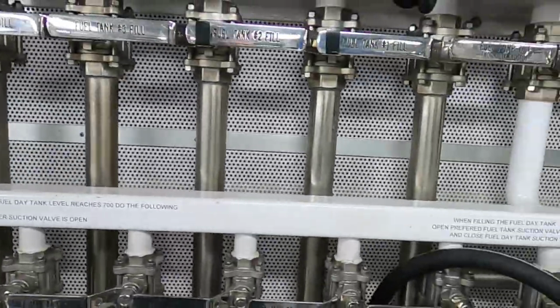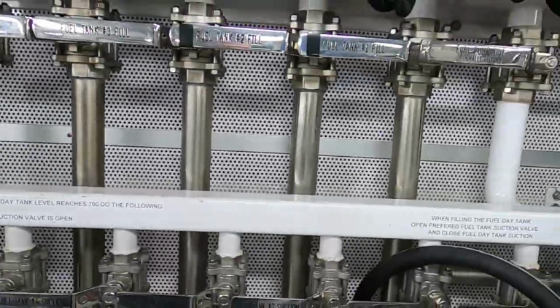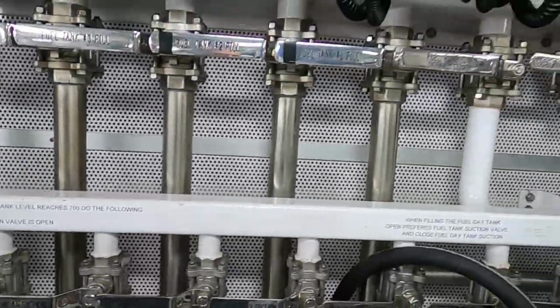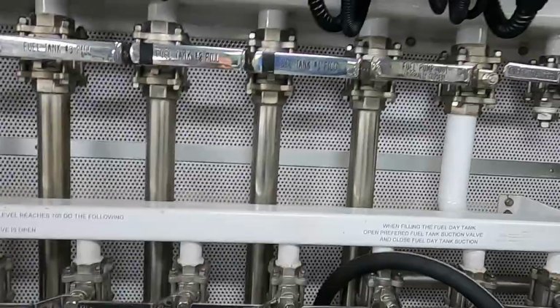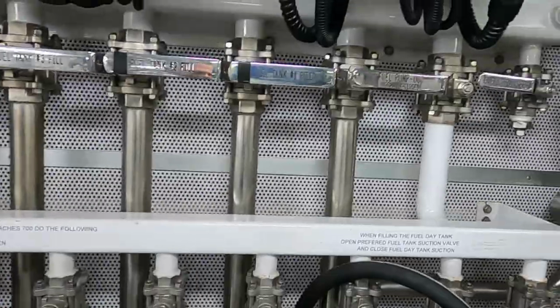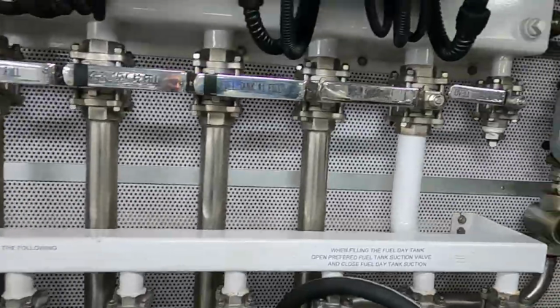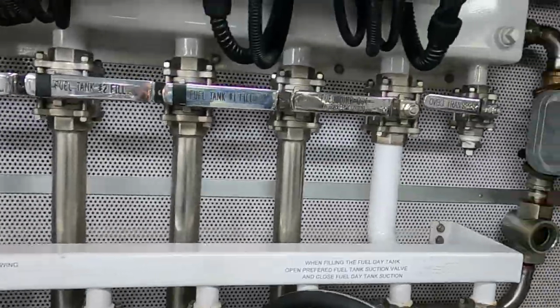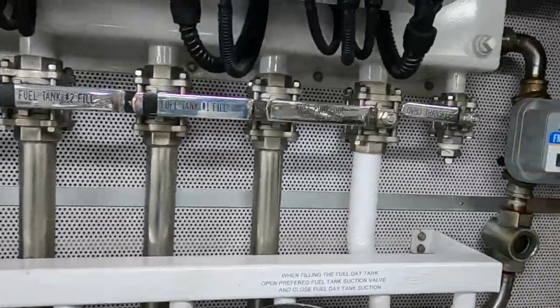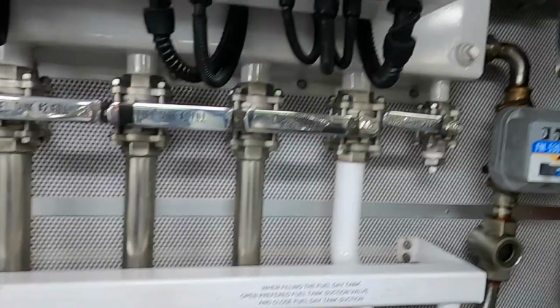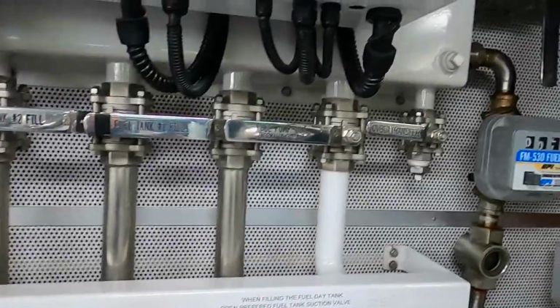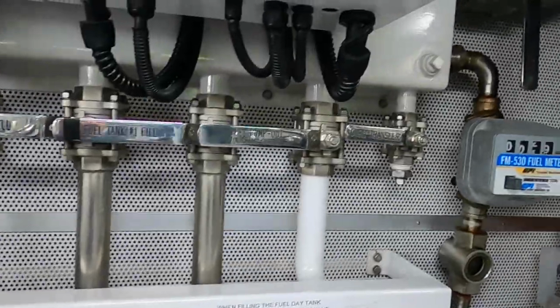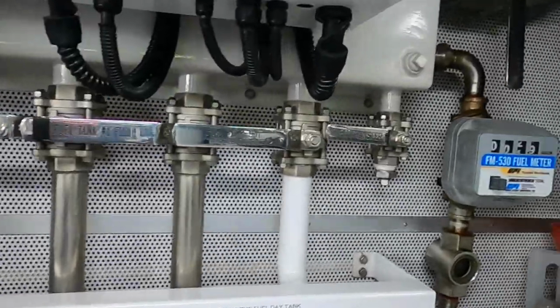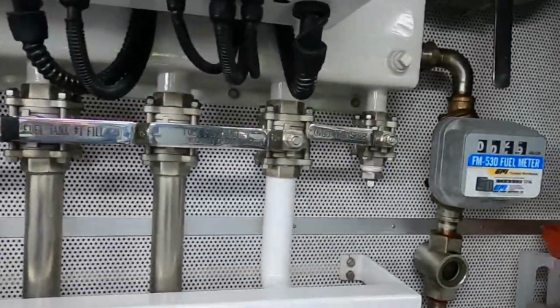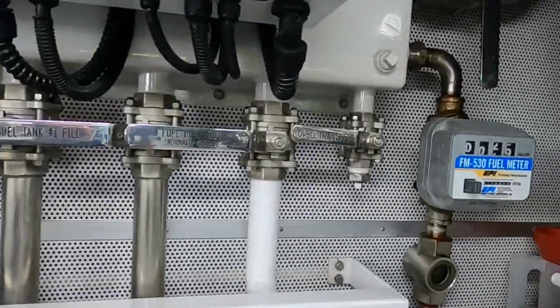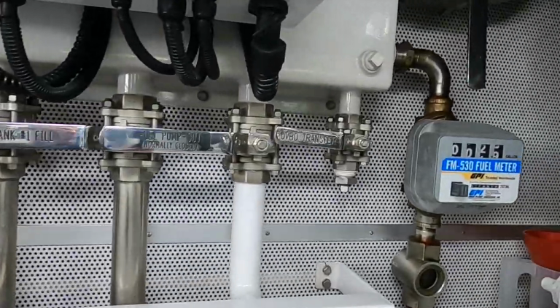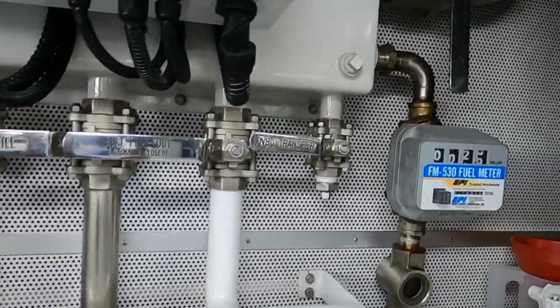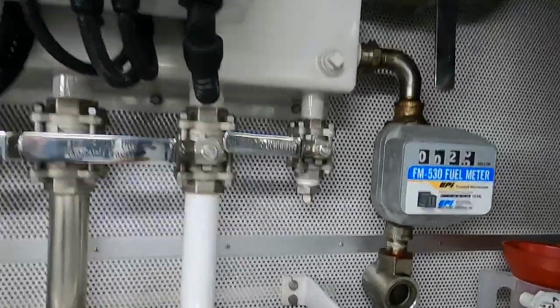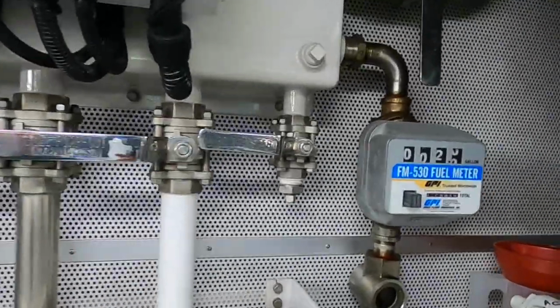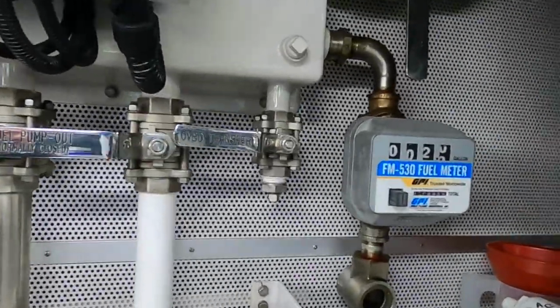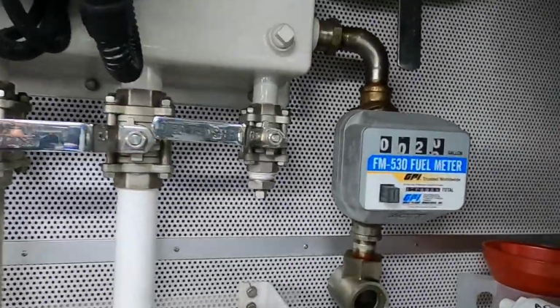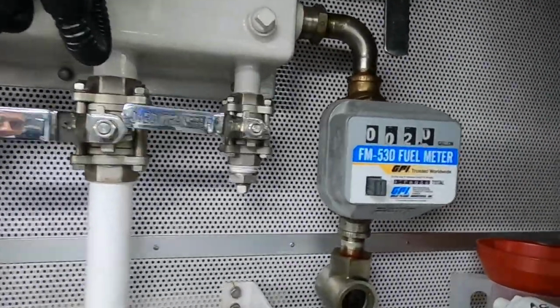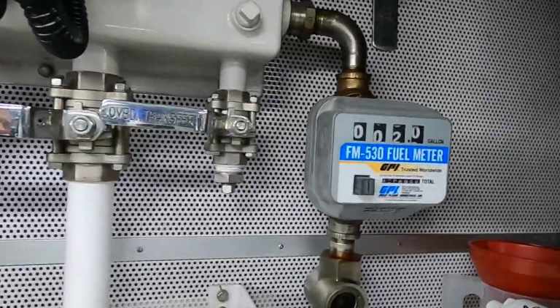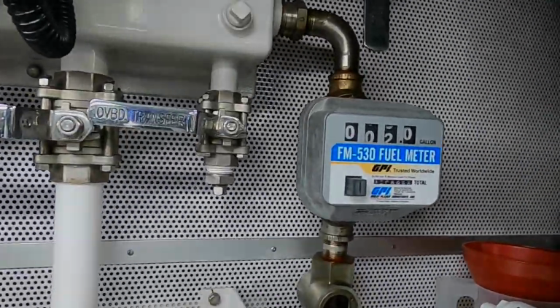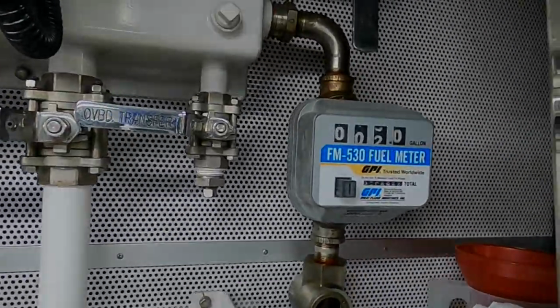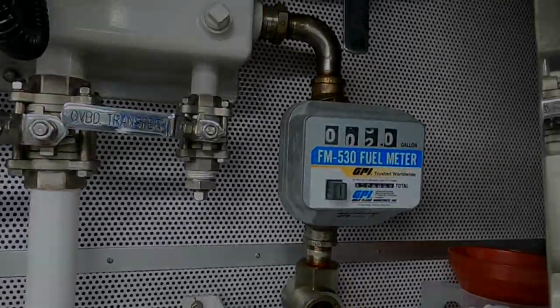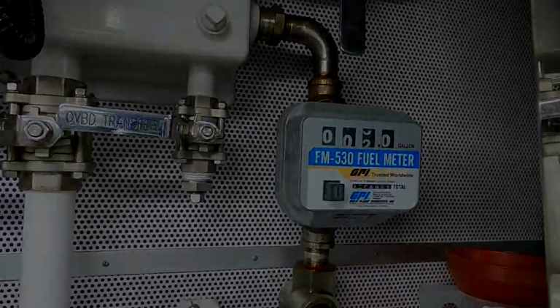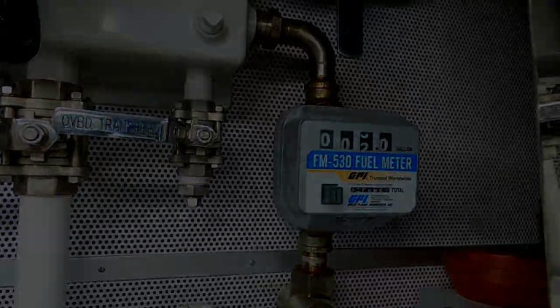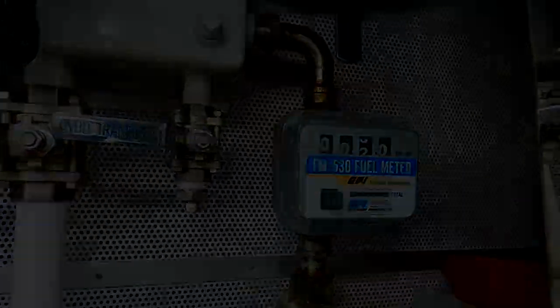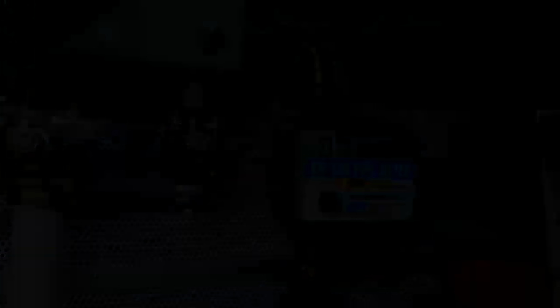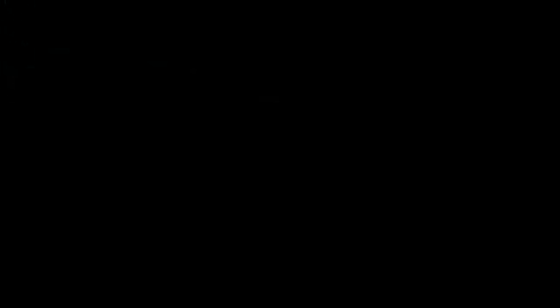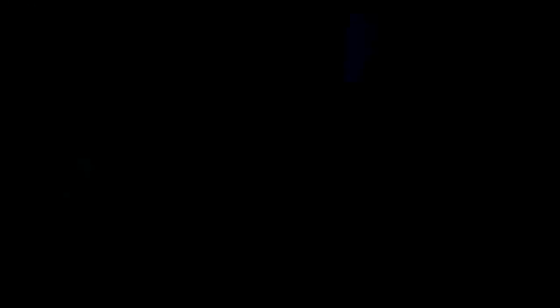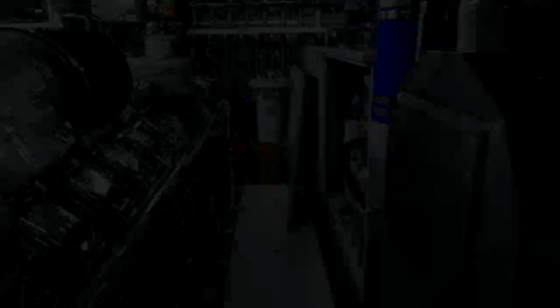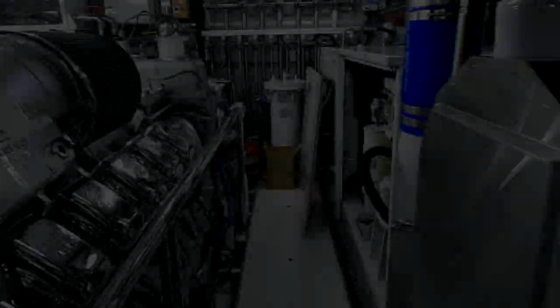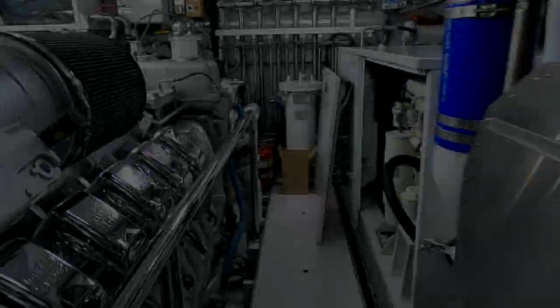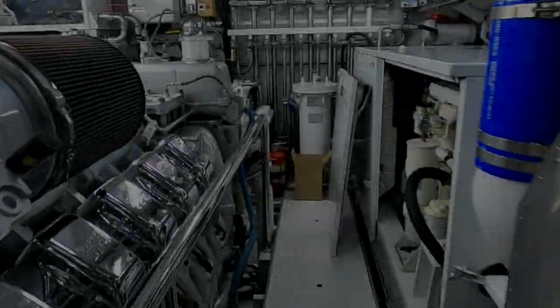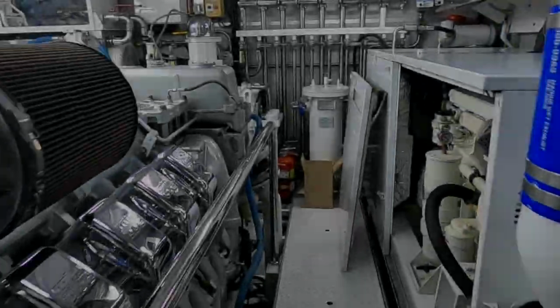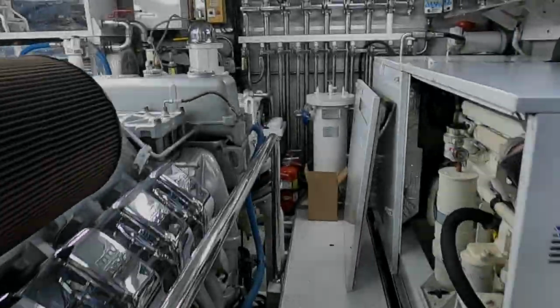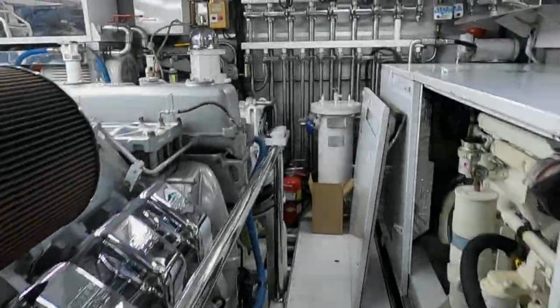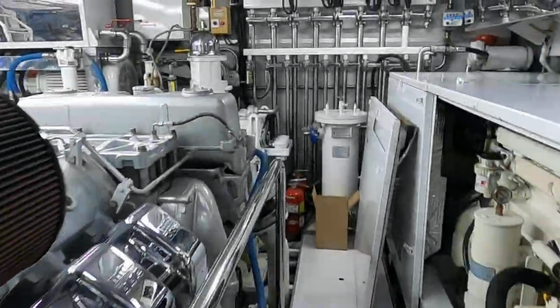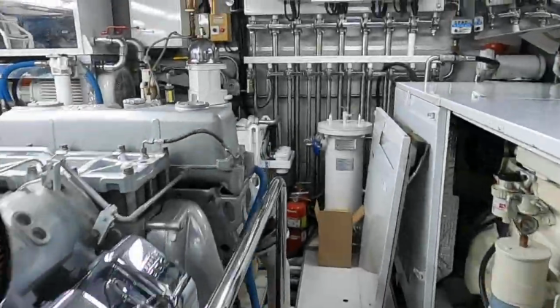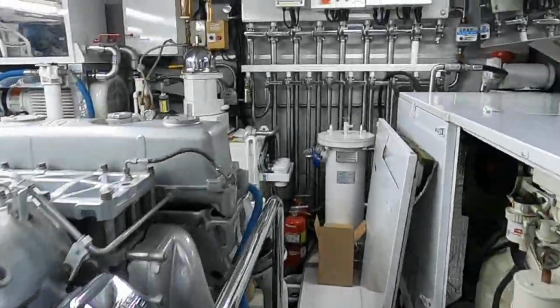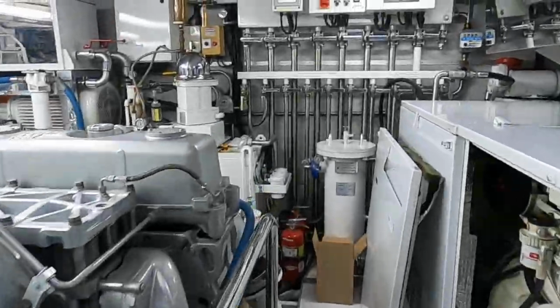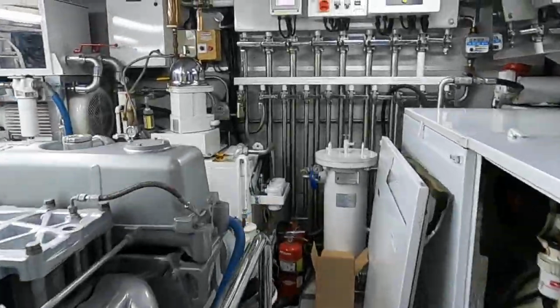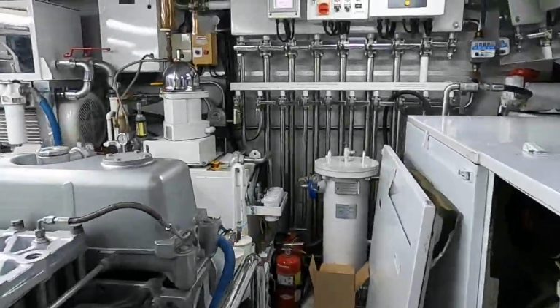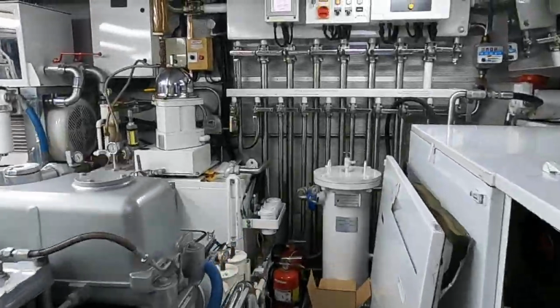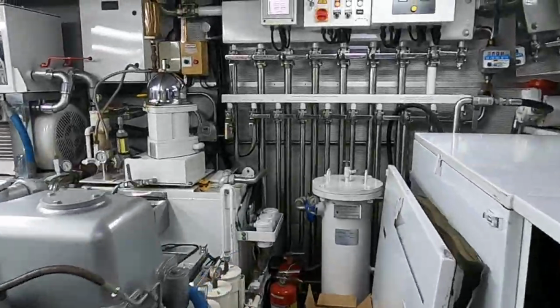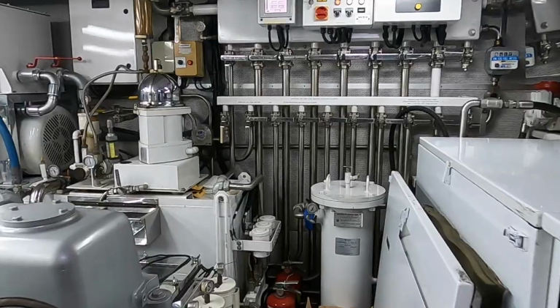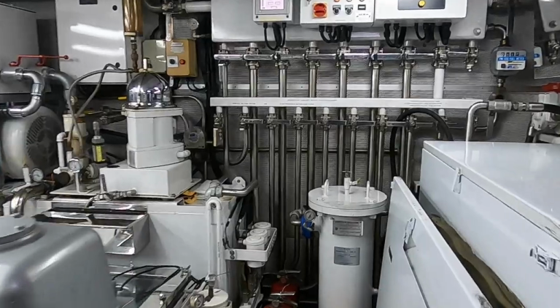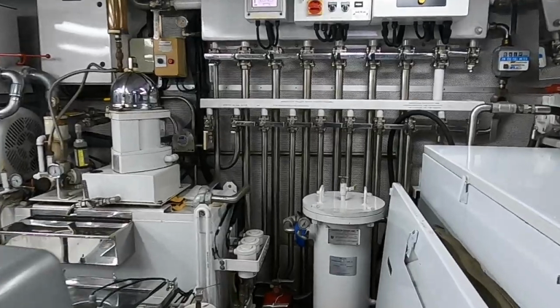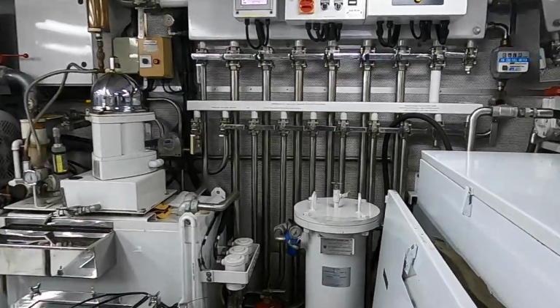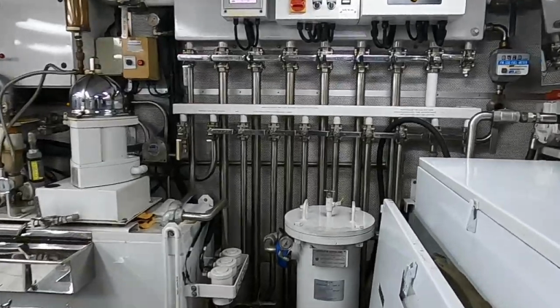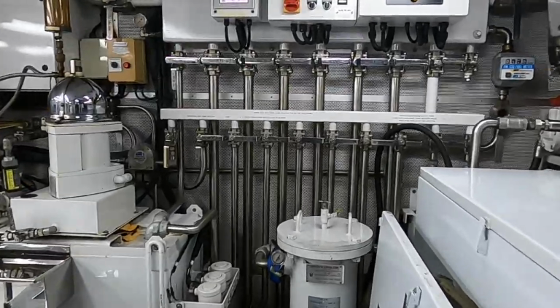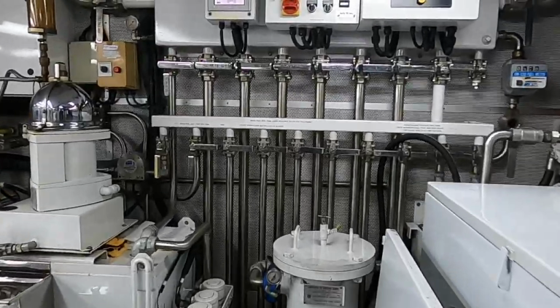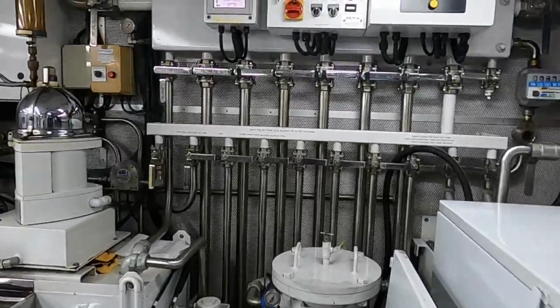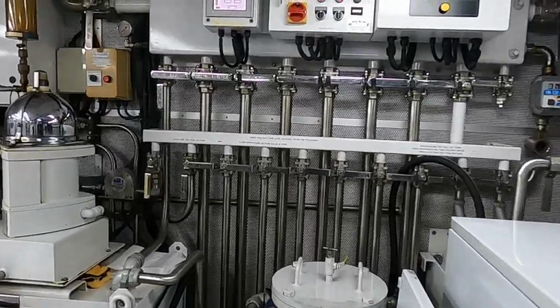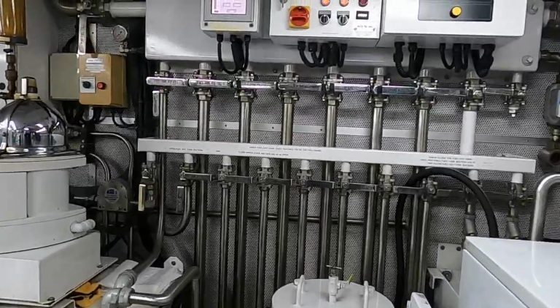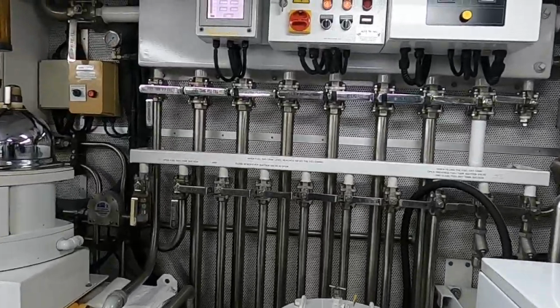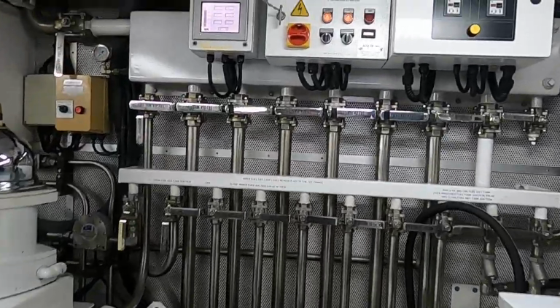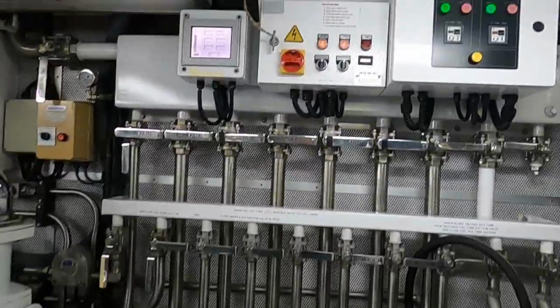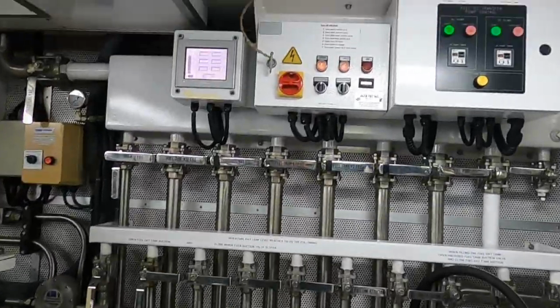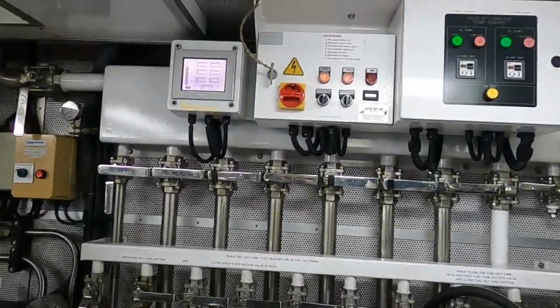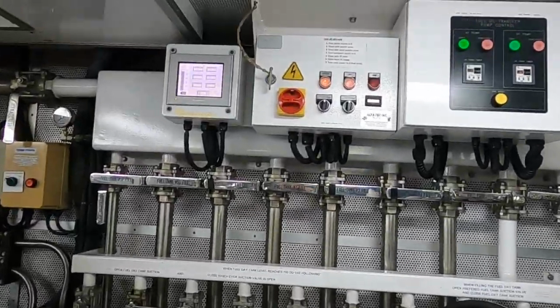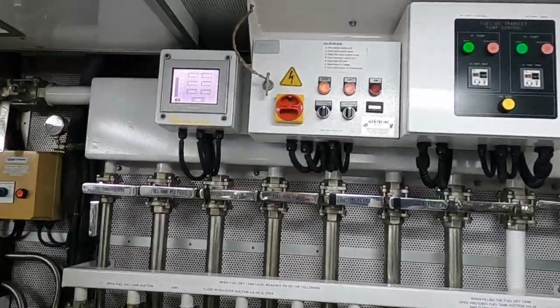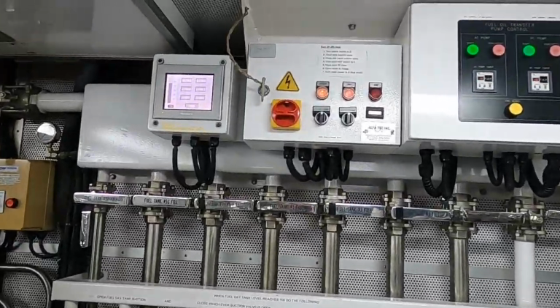The diesel flow meter started counting. We have filtered 600 gallons of fuel, which took us 3 hours.